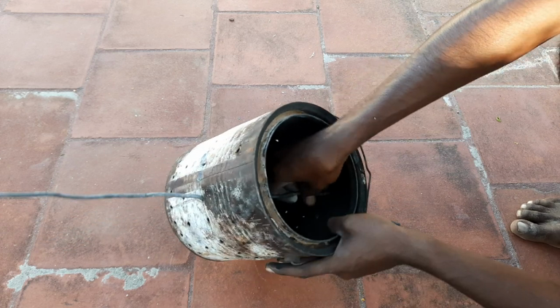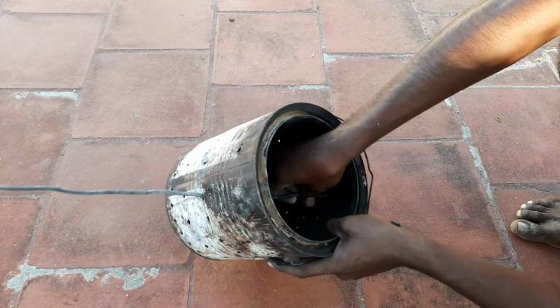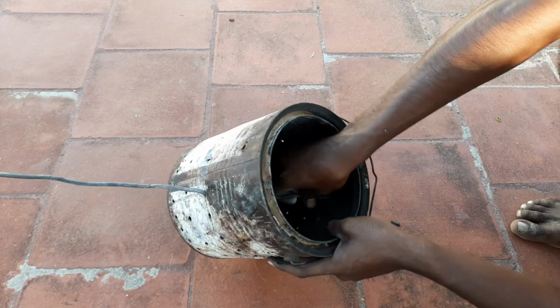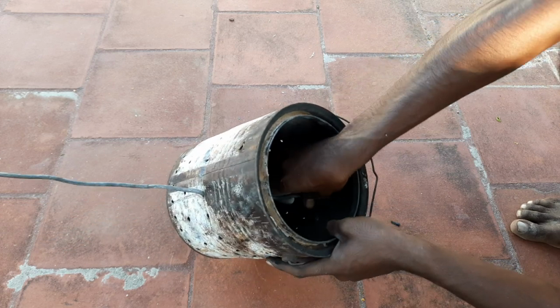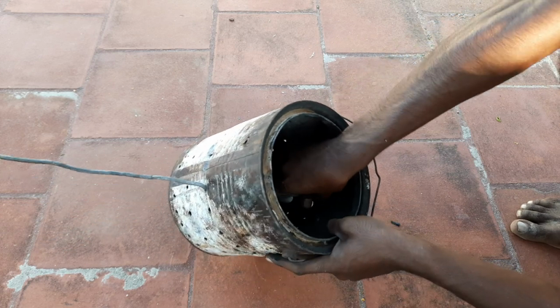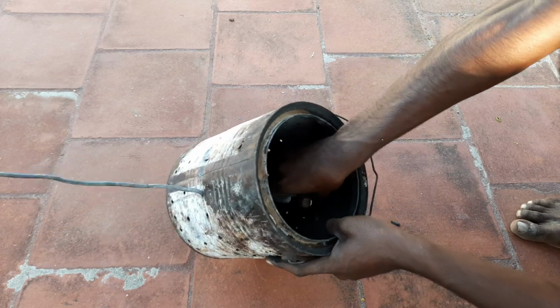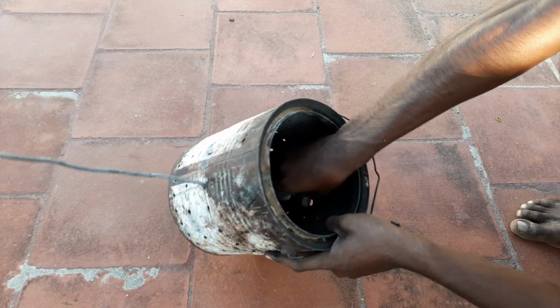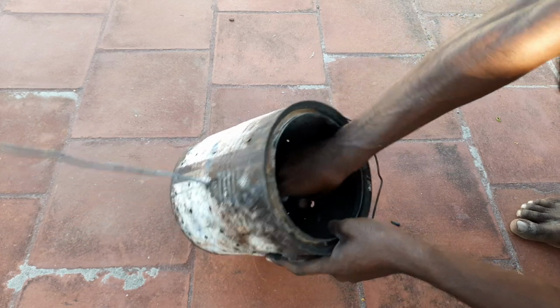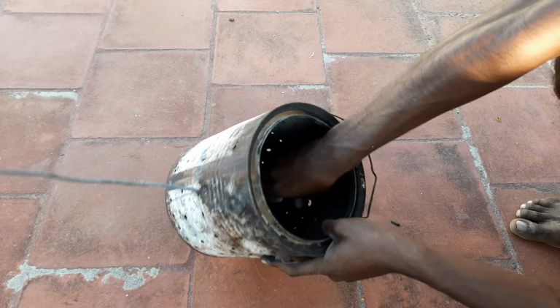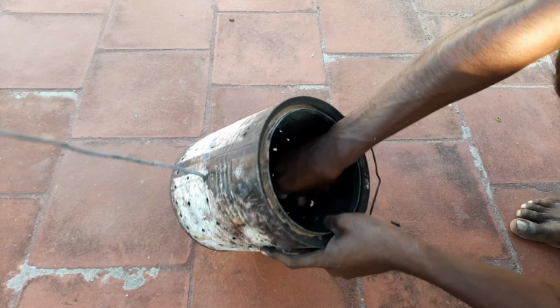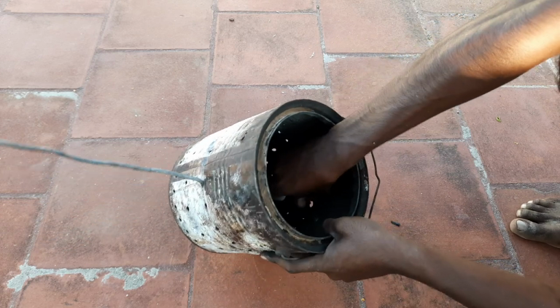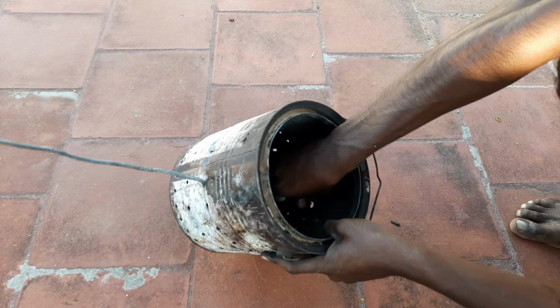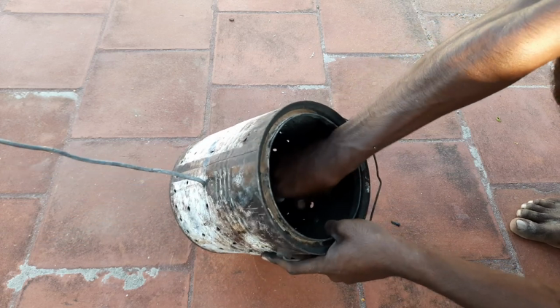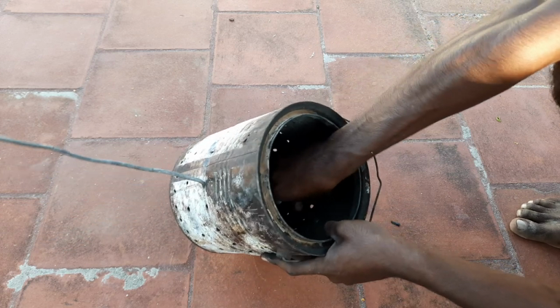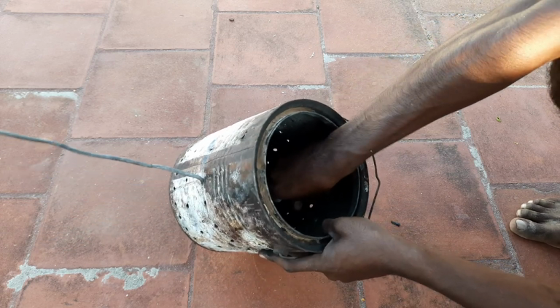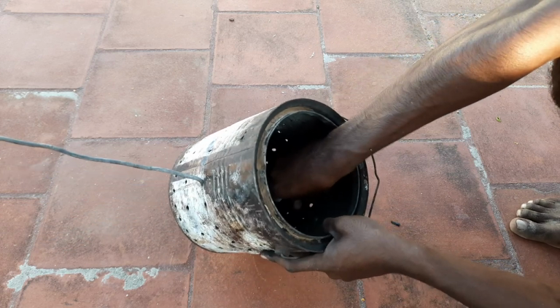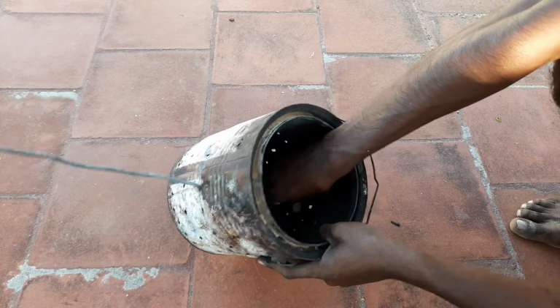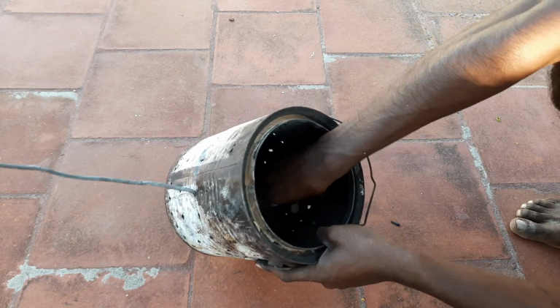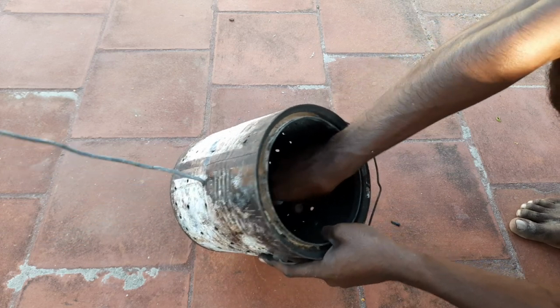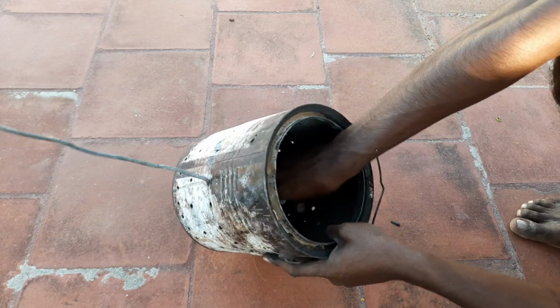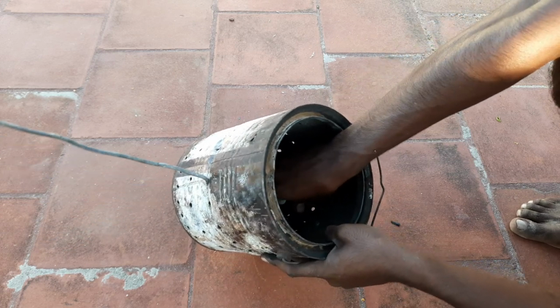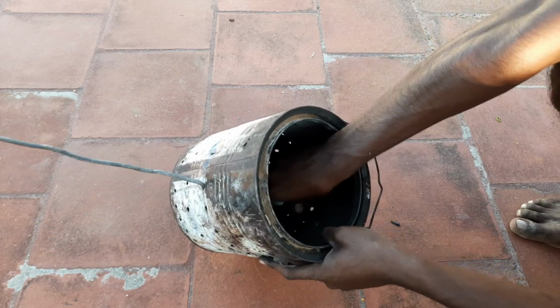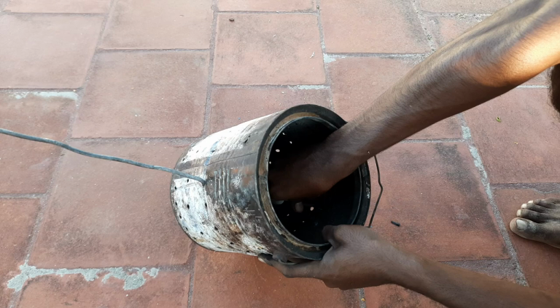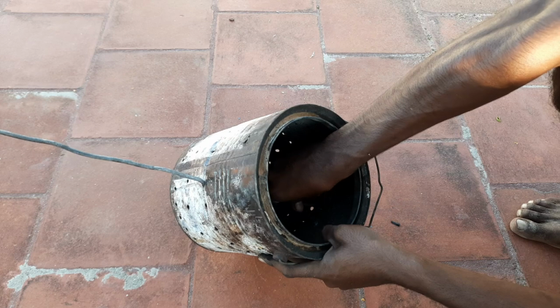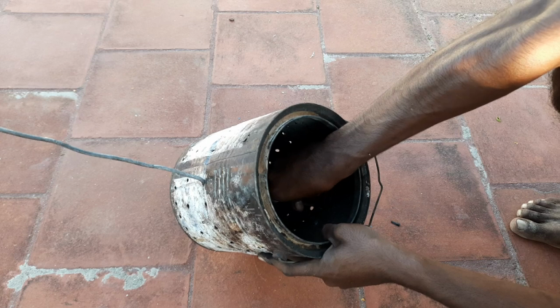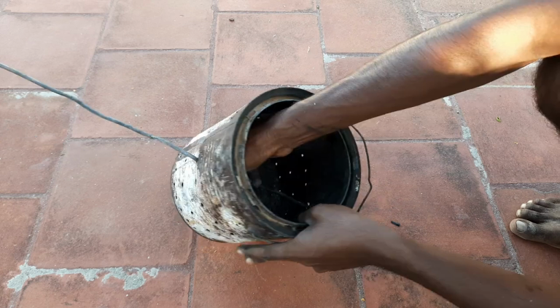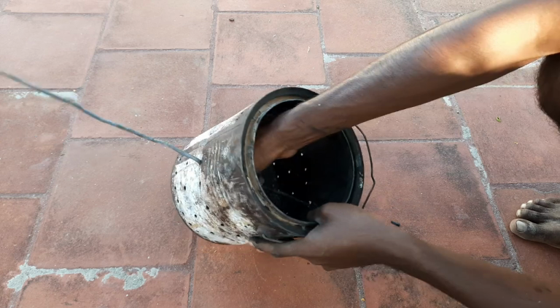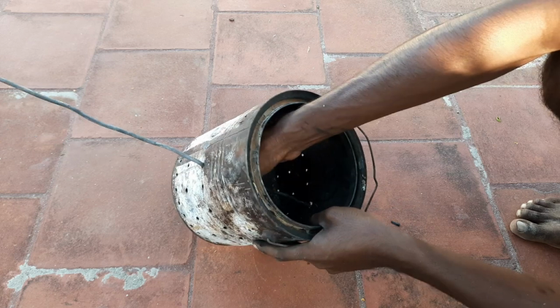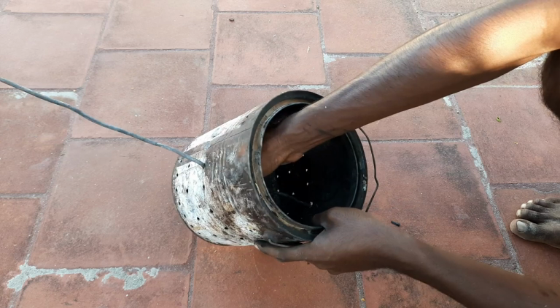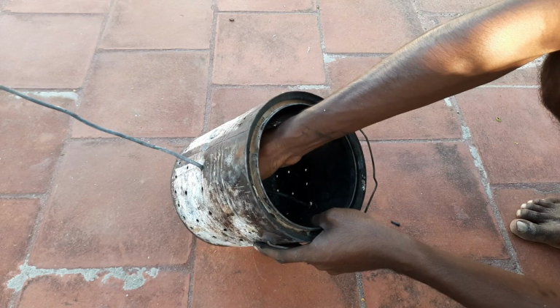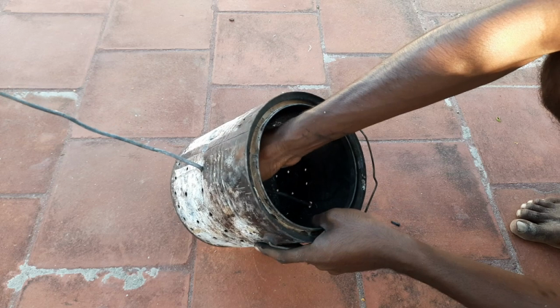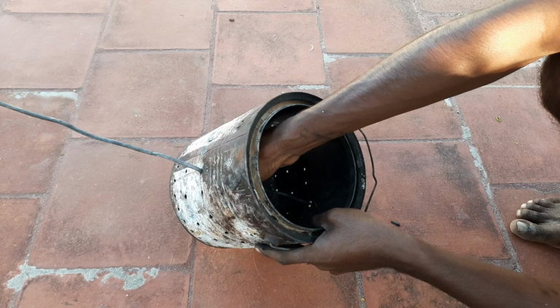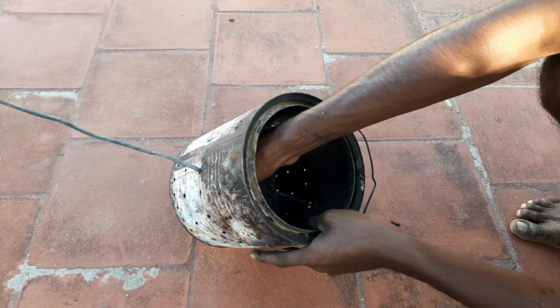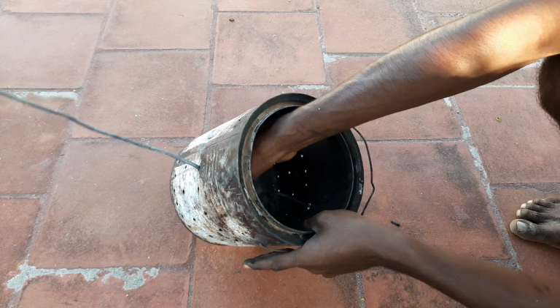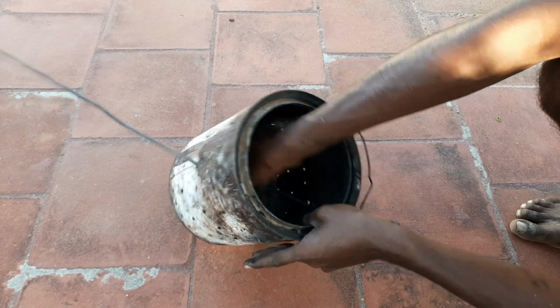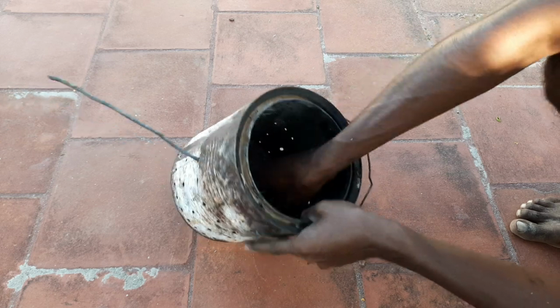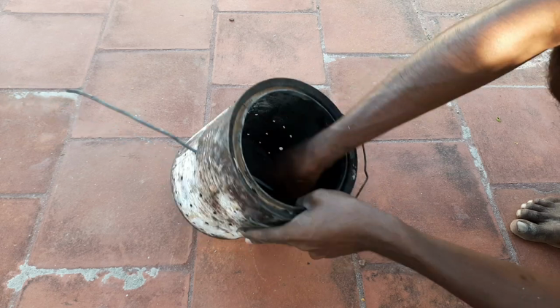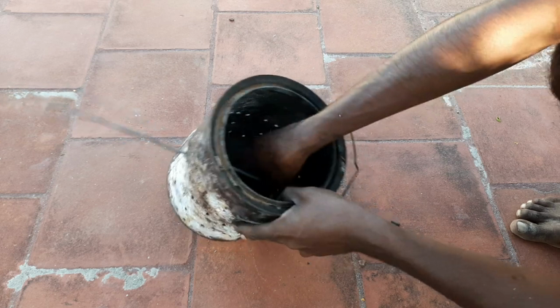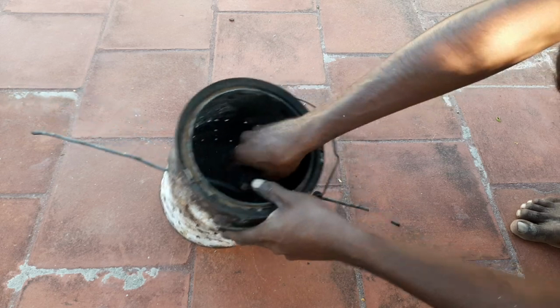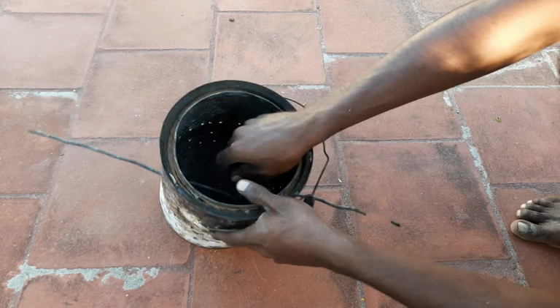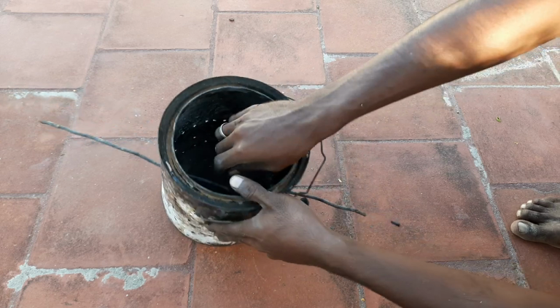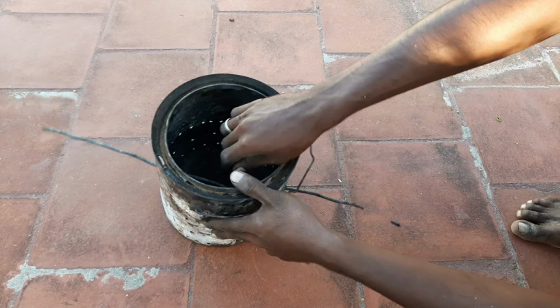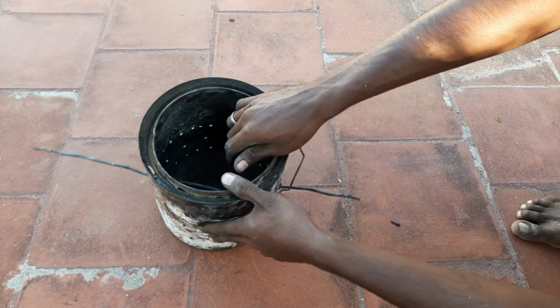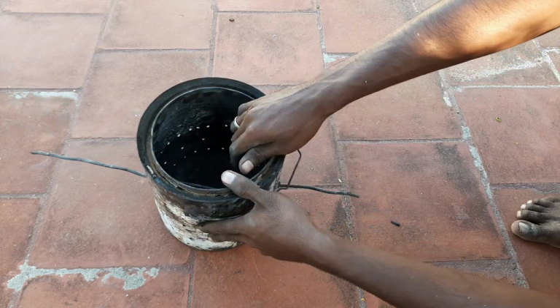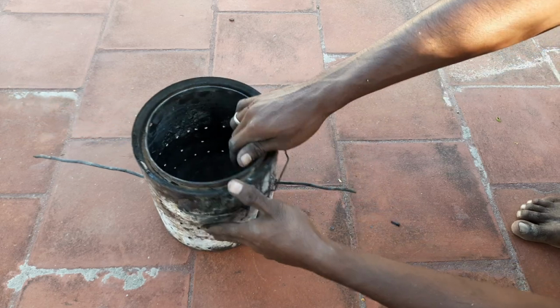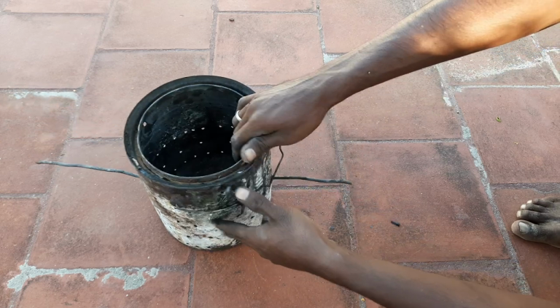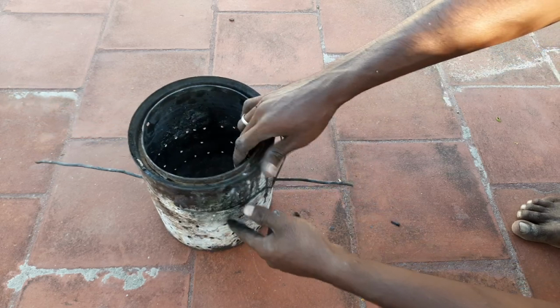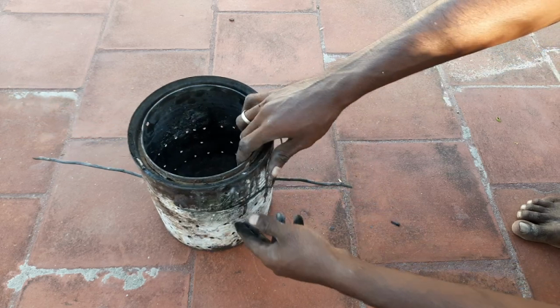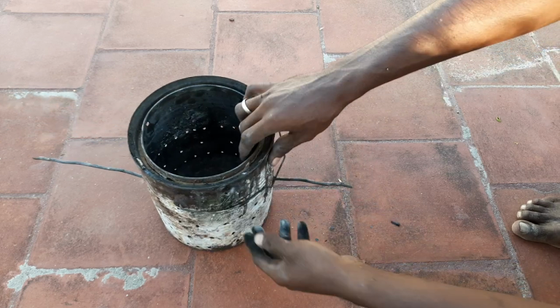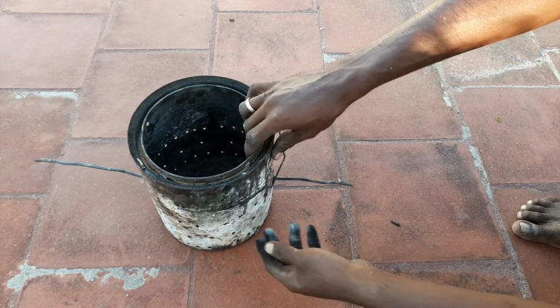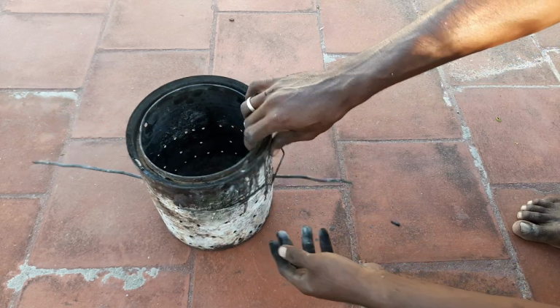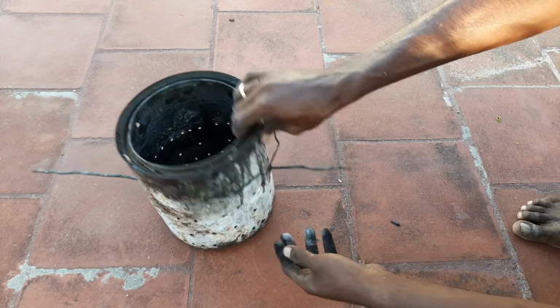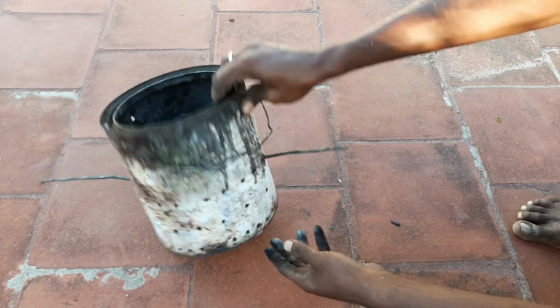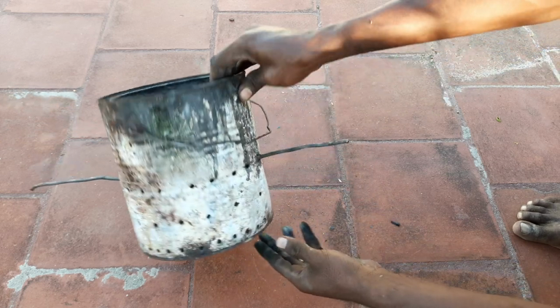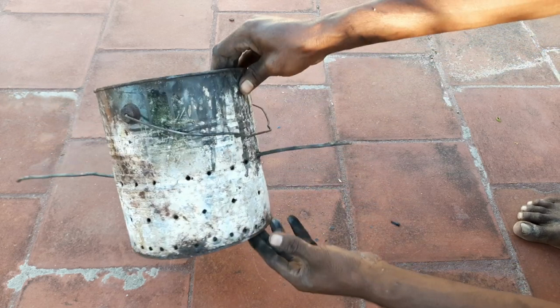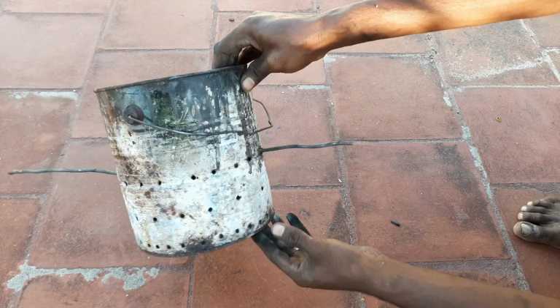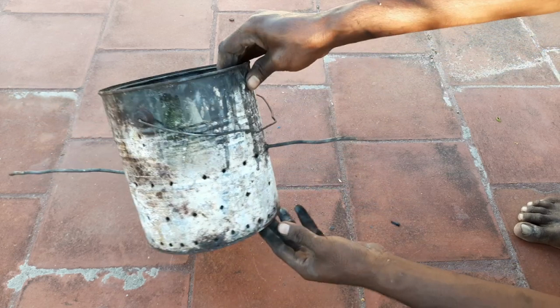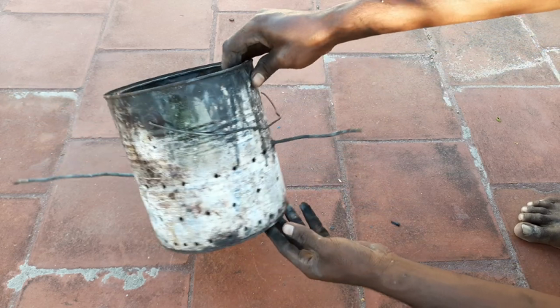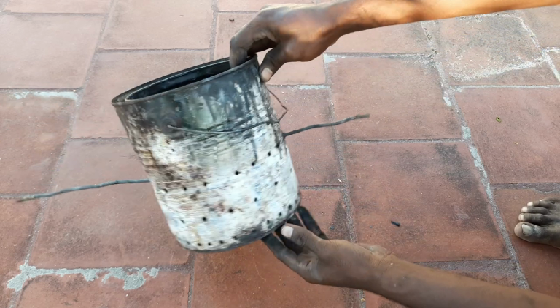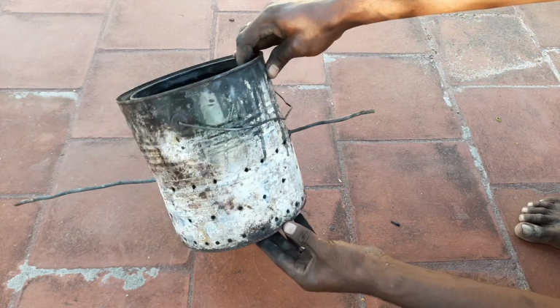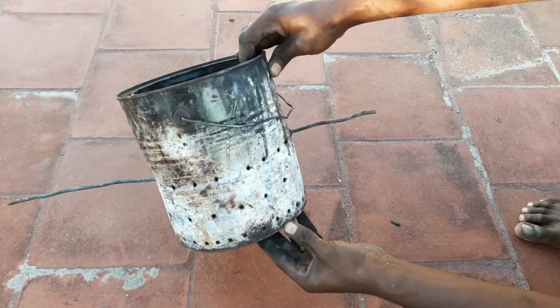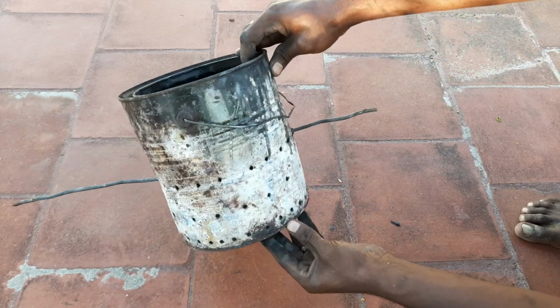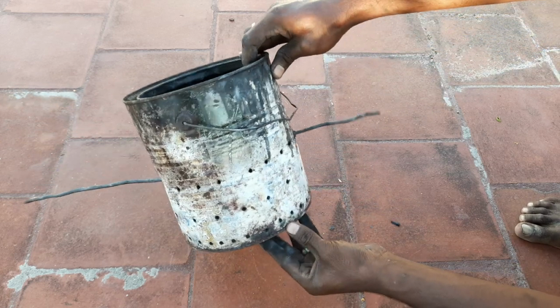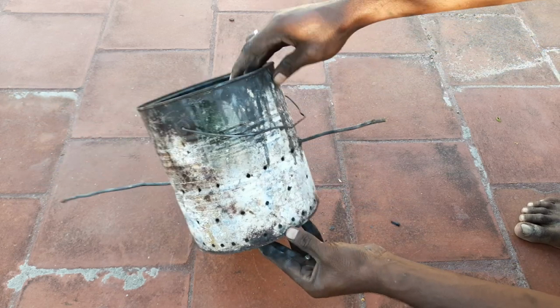We will fix the hose inside the layer. Once we have it, use it to paint the tube.